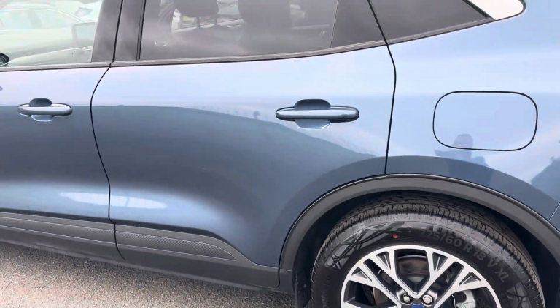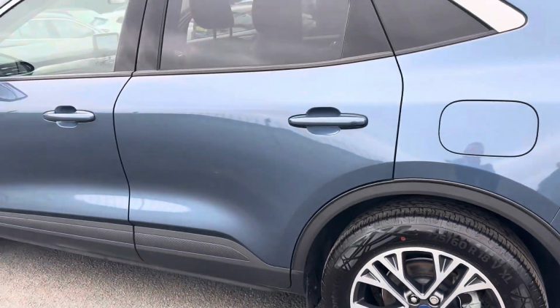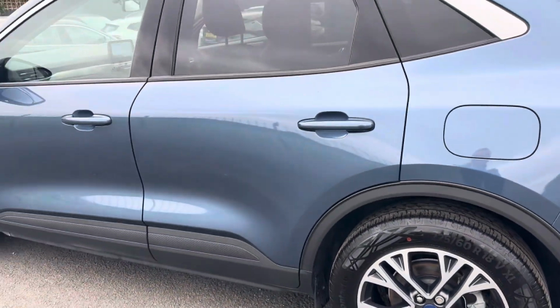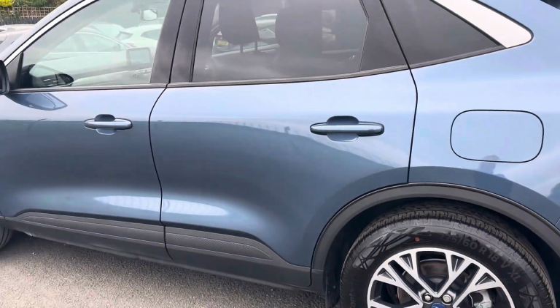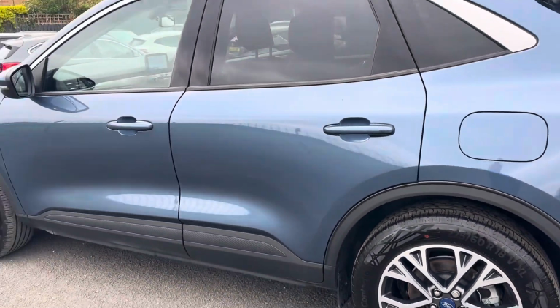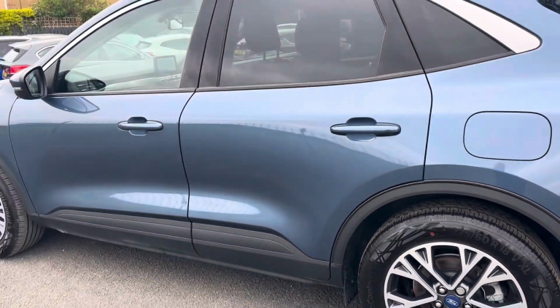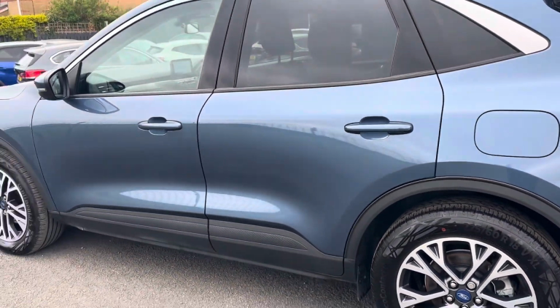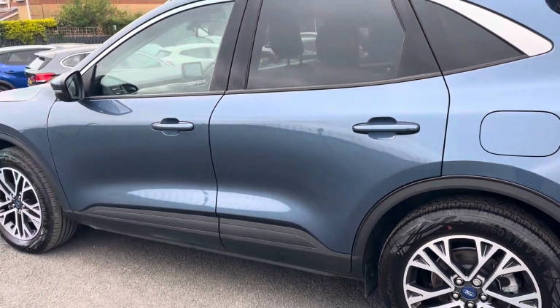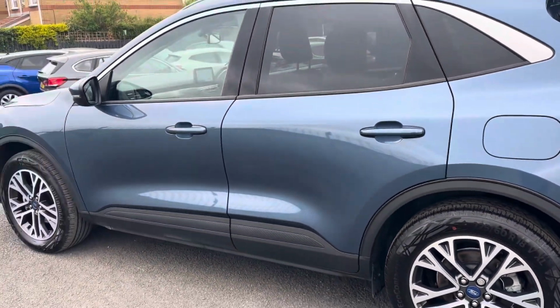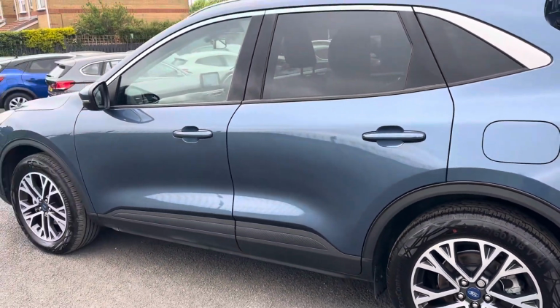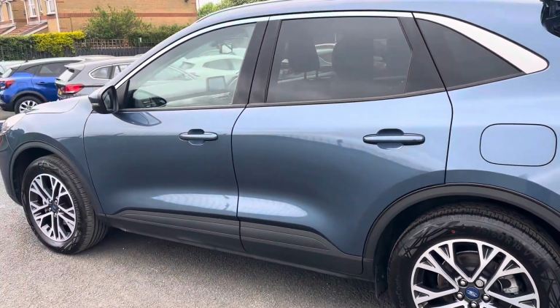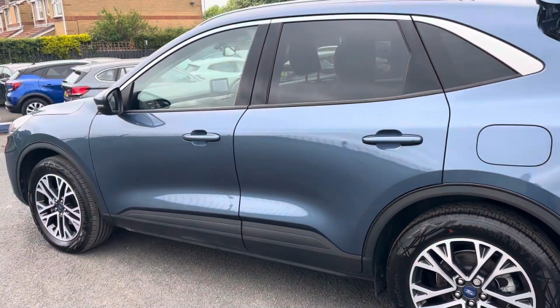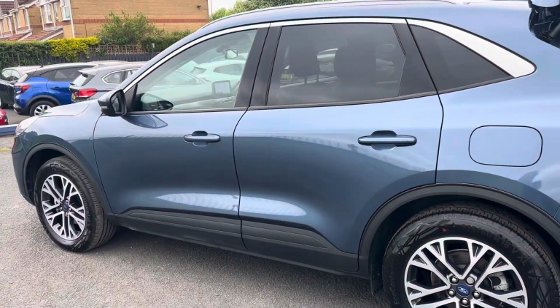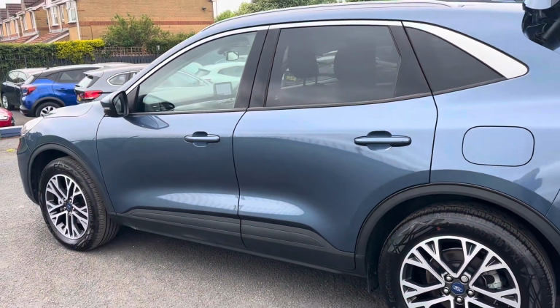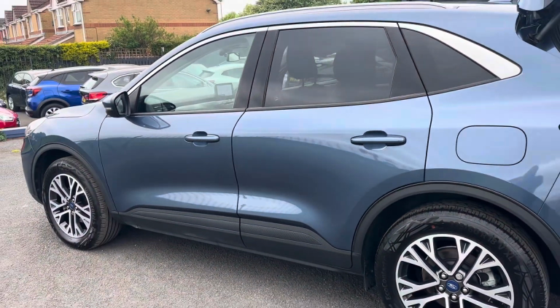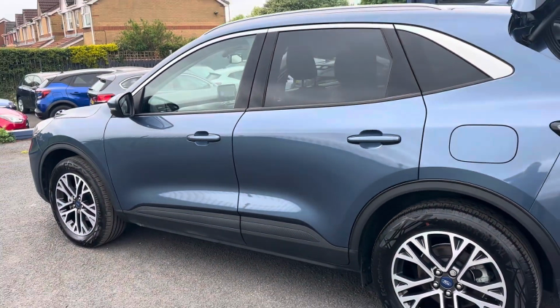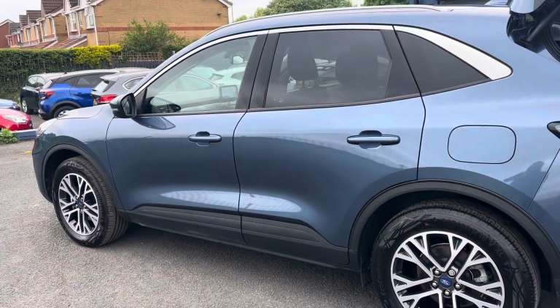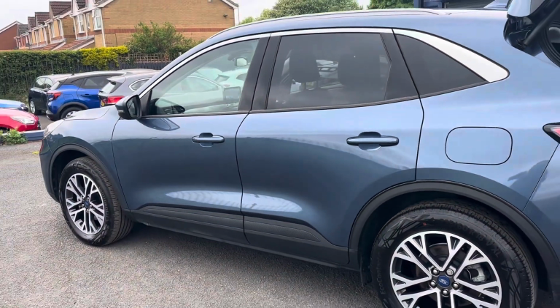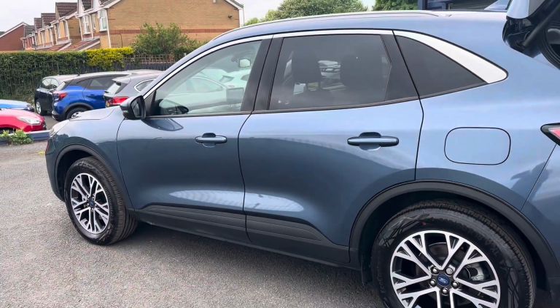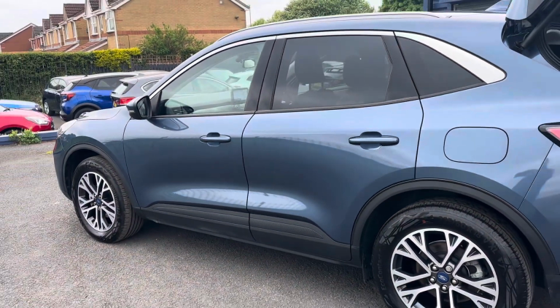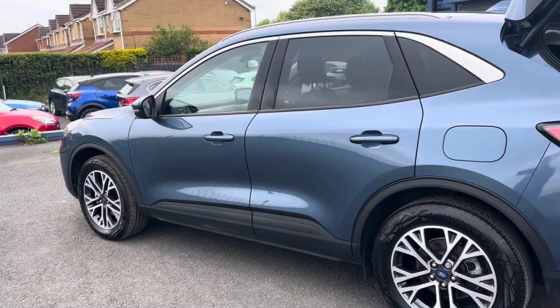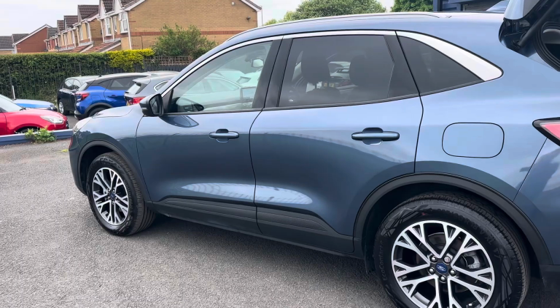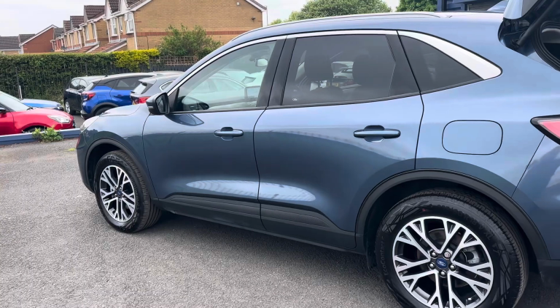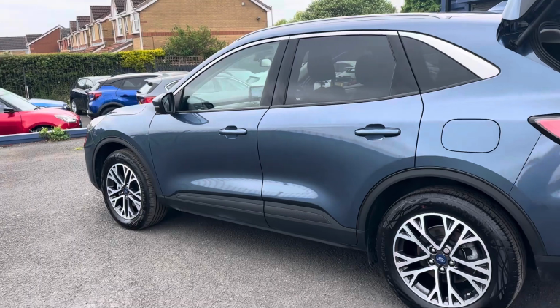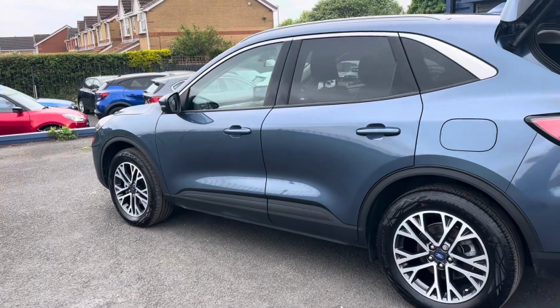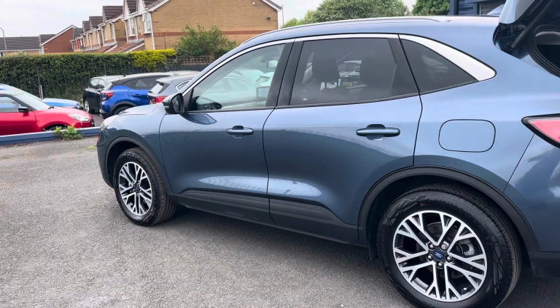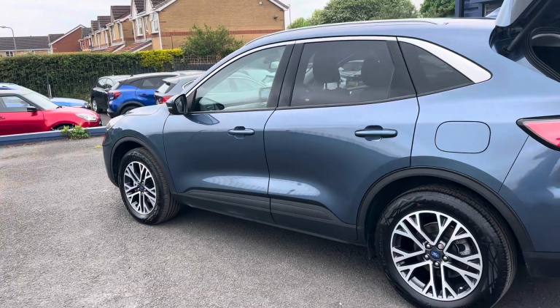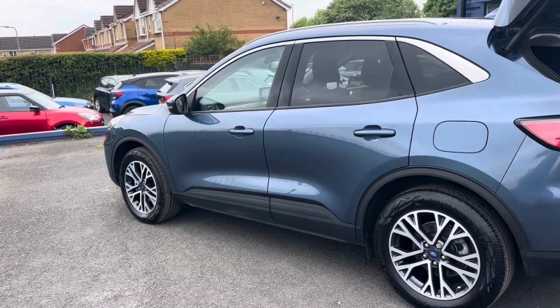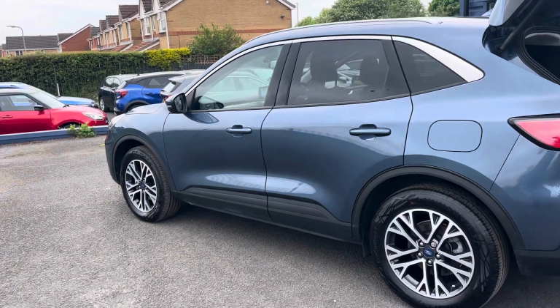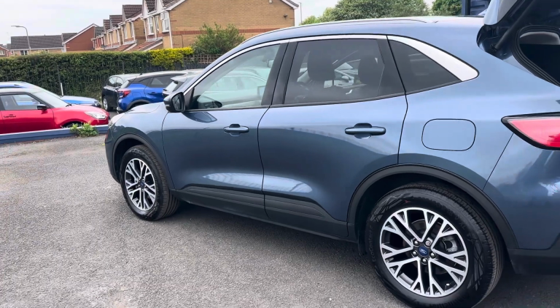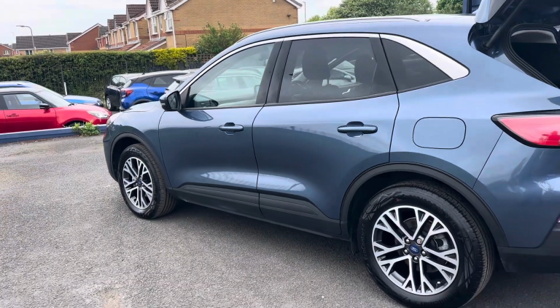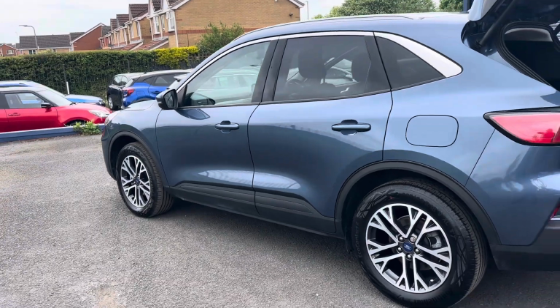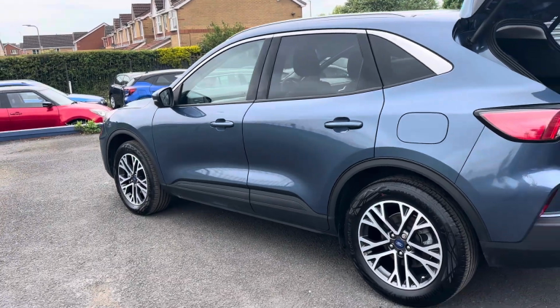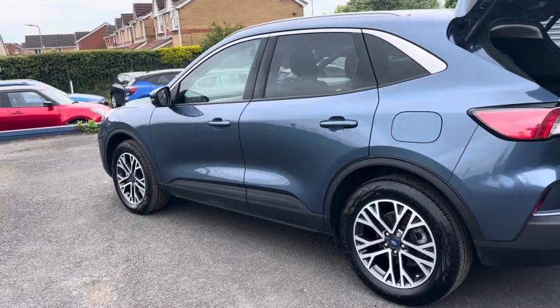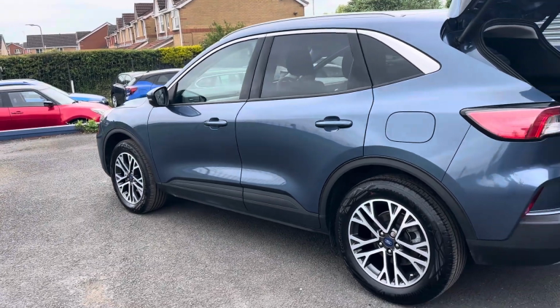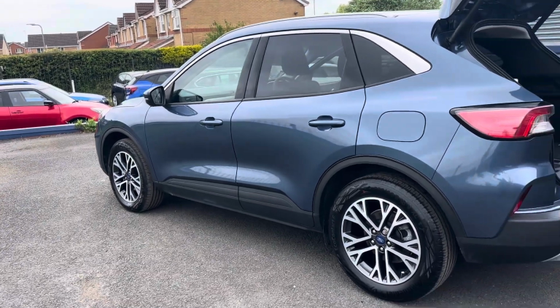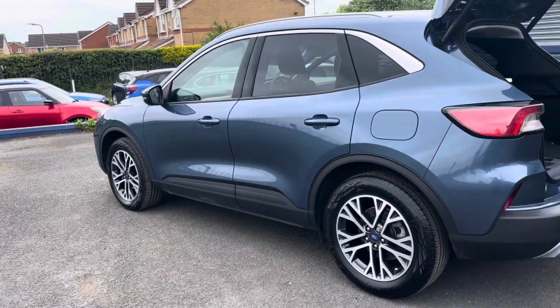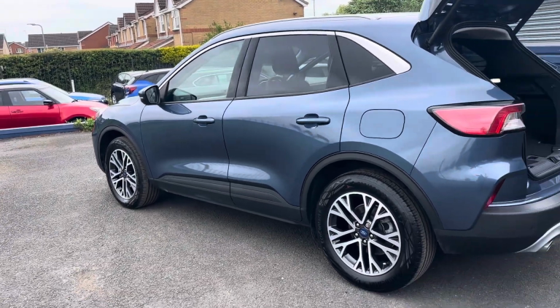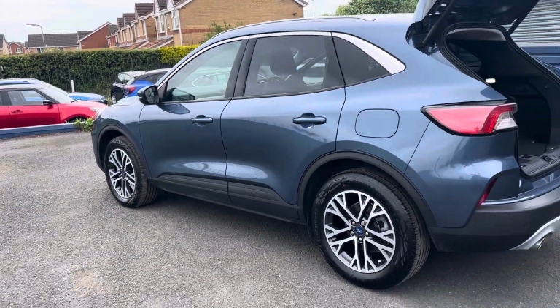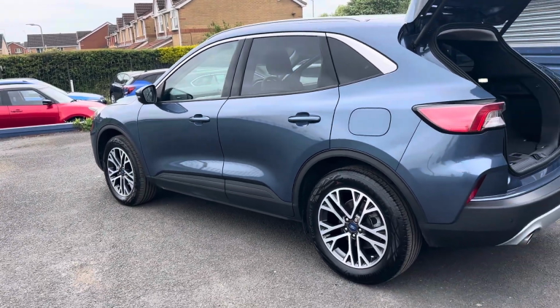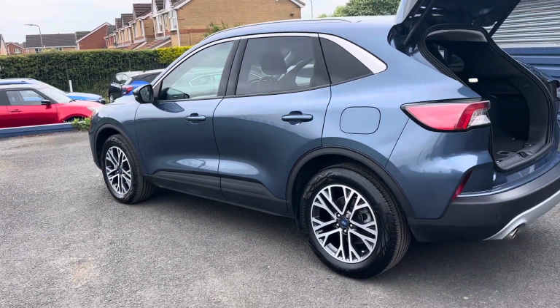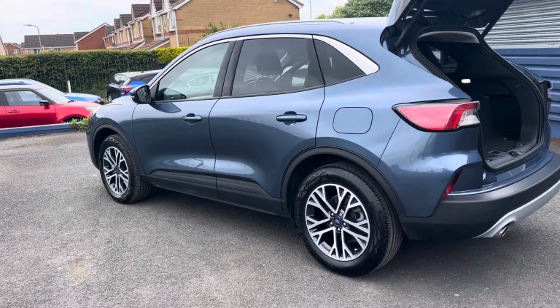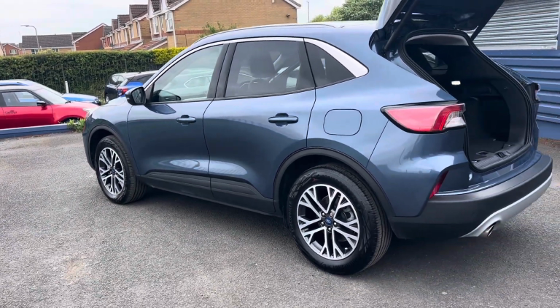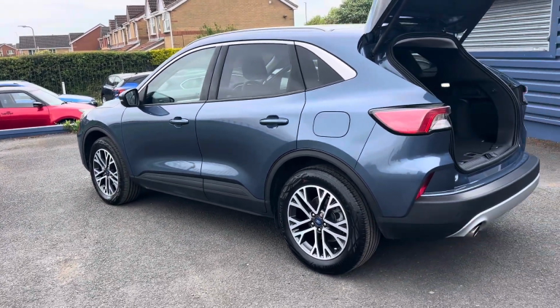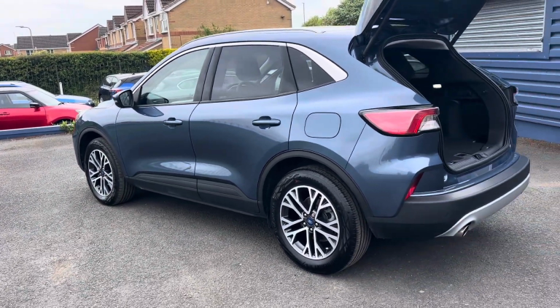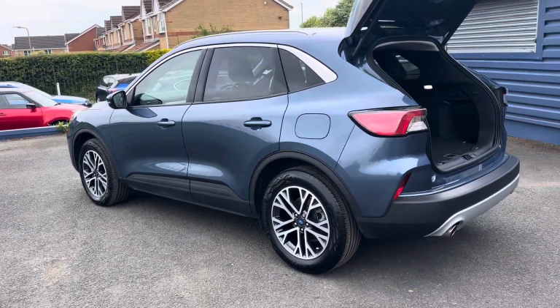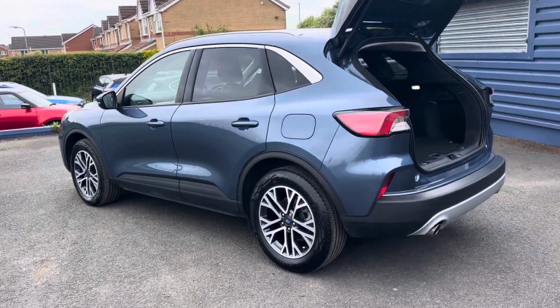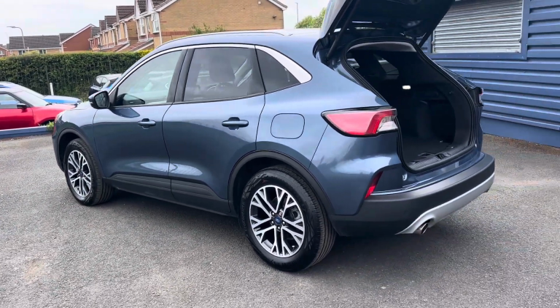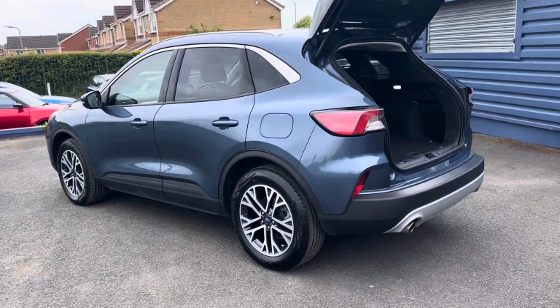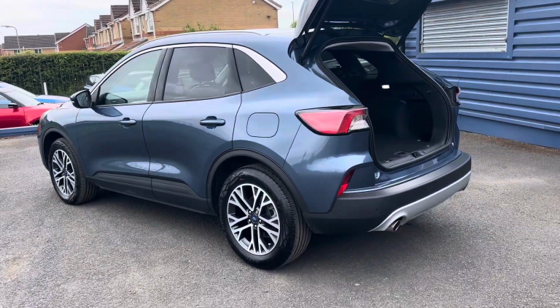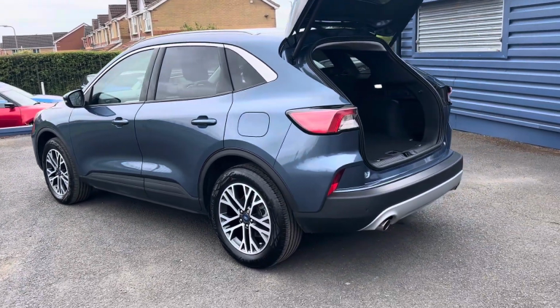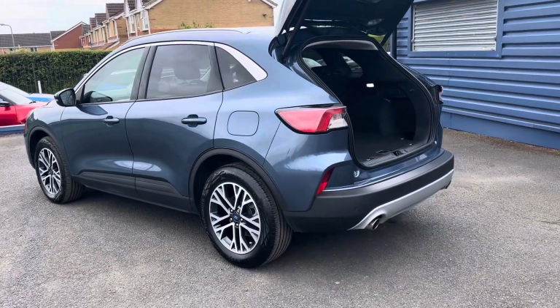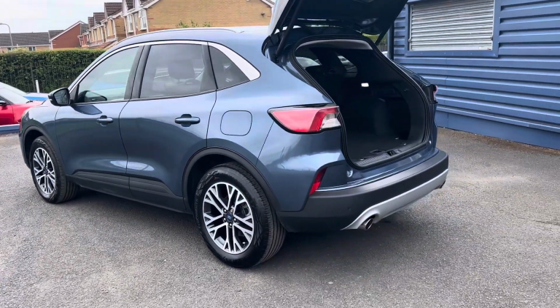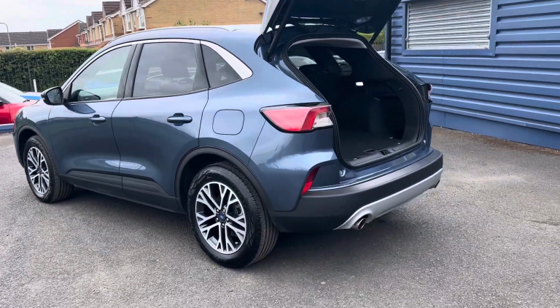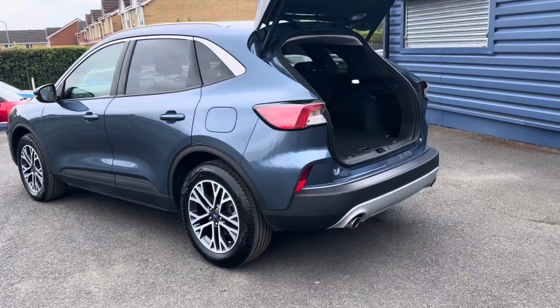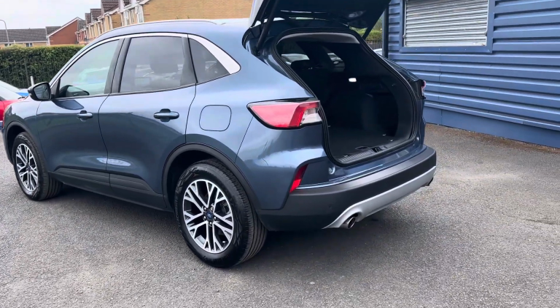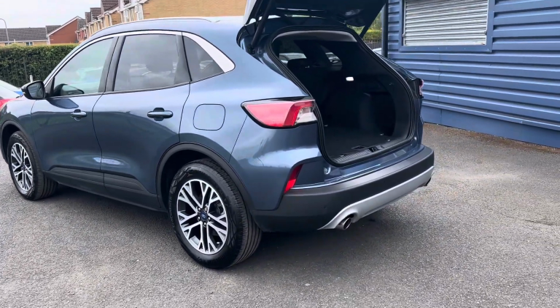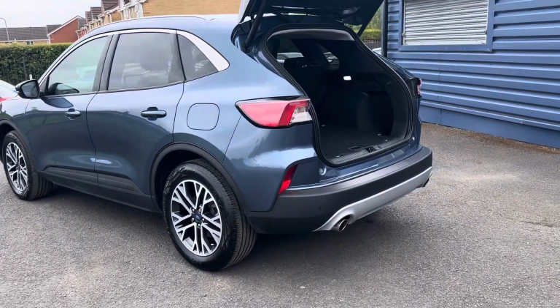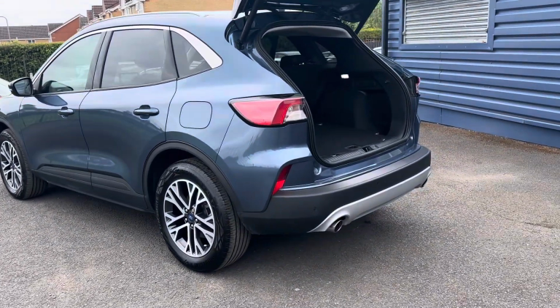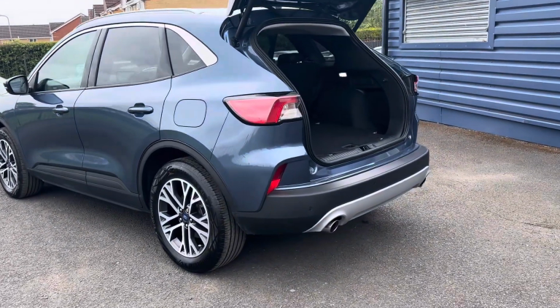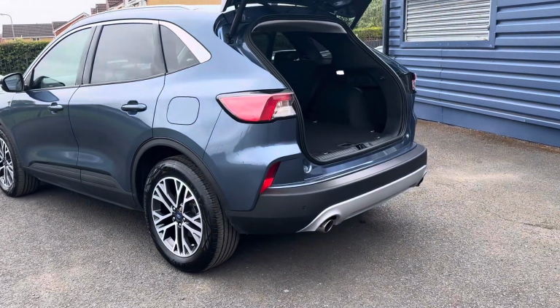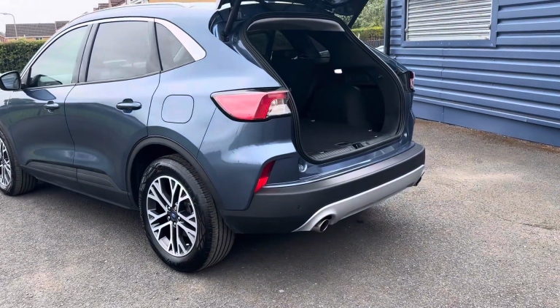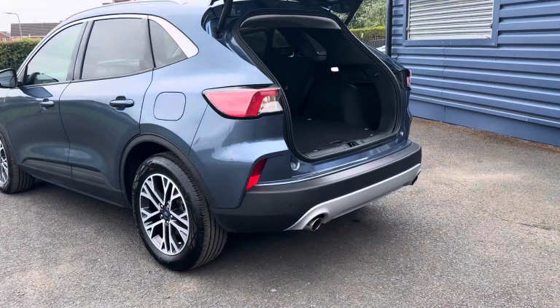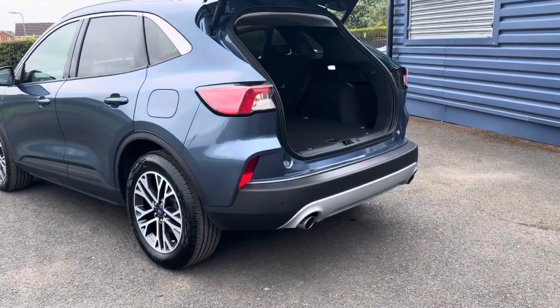There's a USB charging port in the centre. We are offering nationwide delivery on all our vehicles. If you're interested in learning more about that, please give us a call — we'll be more than happy to help. You can also check out our website for further information.